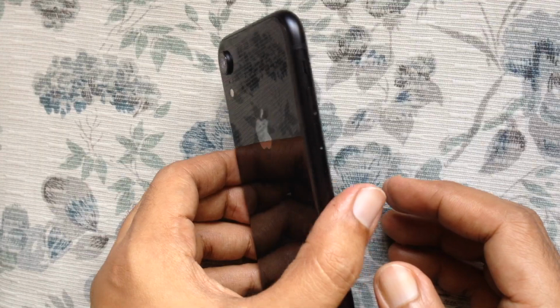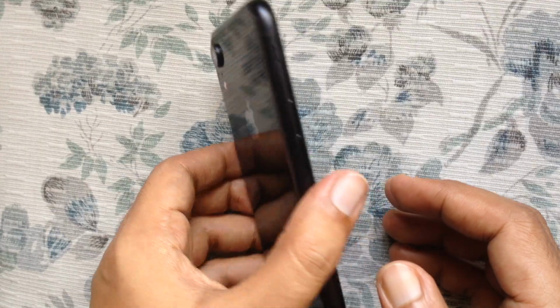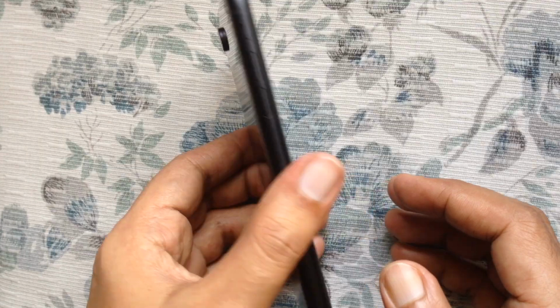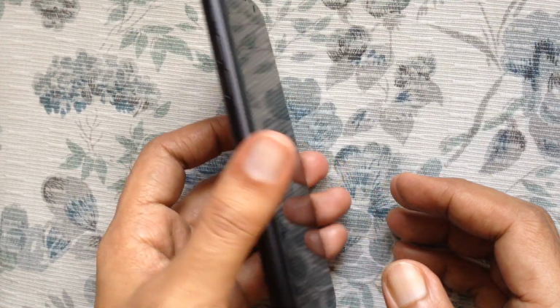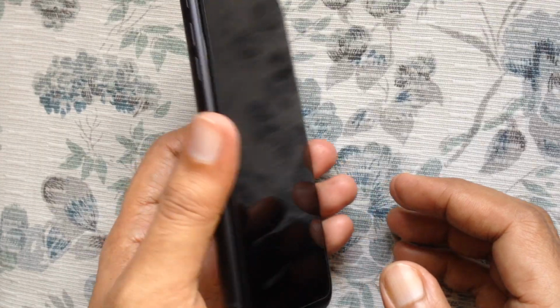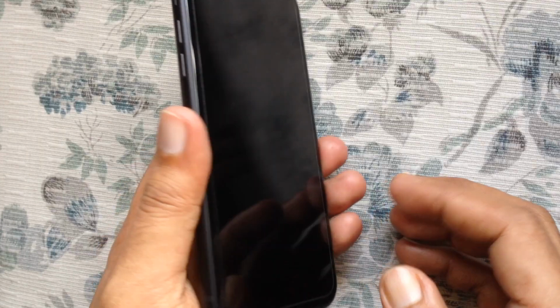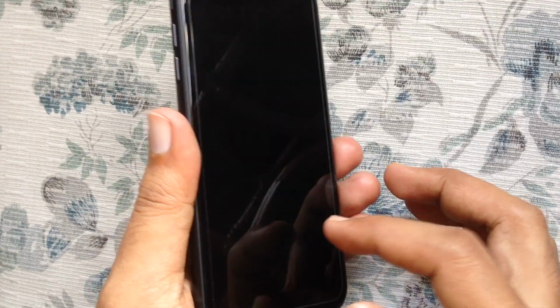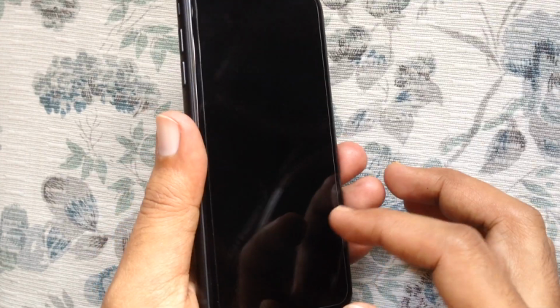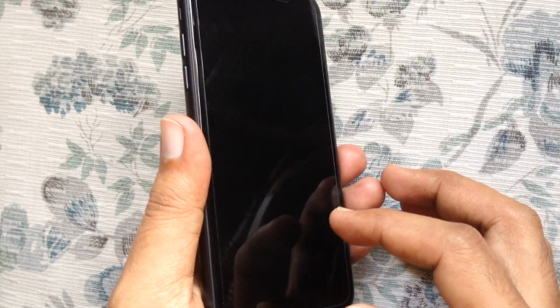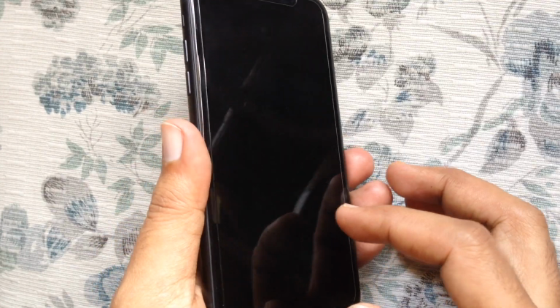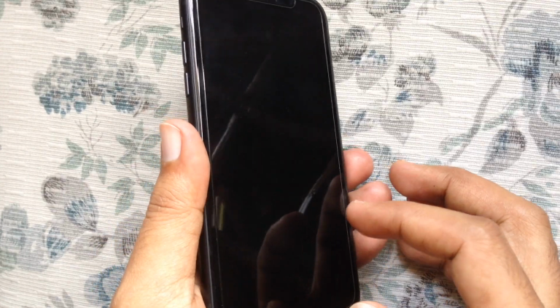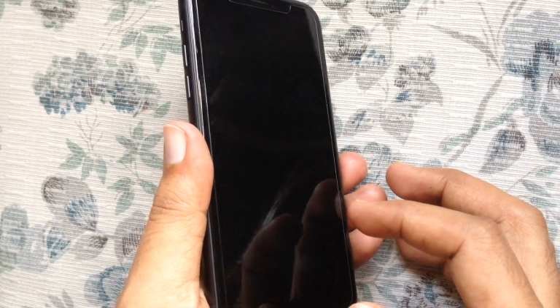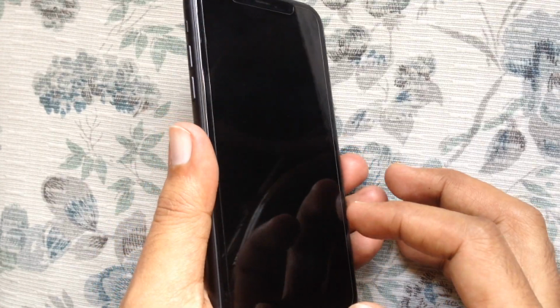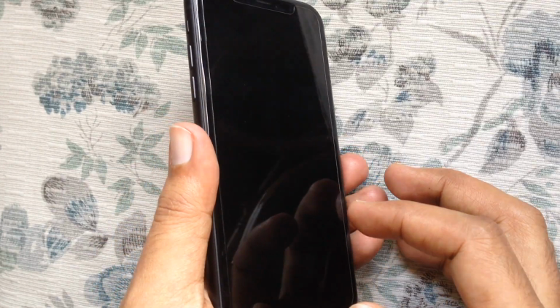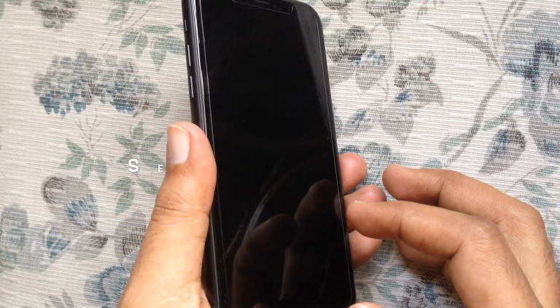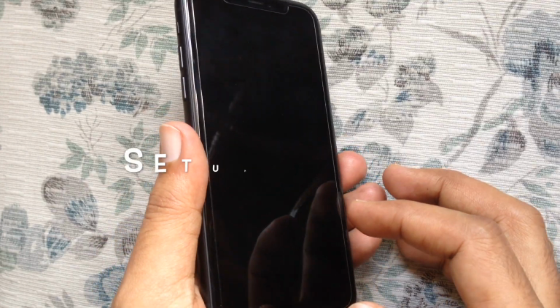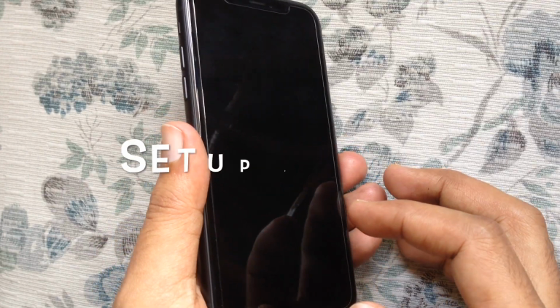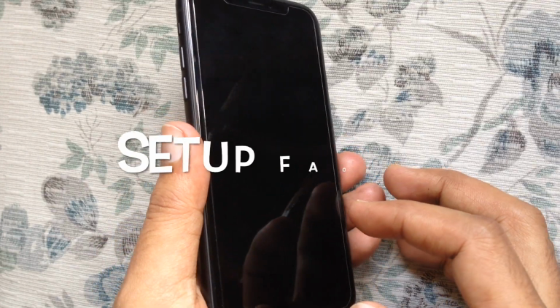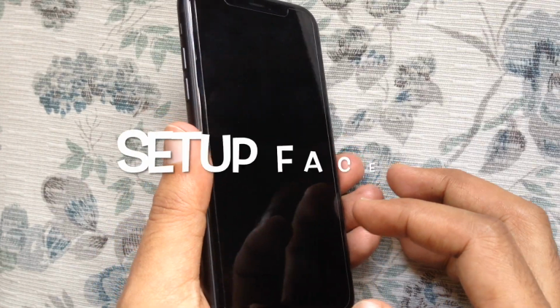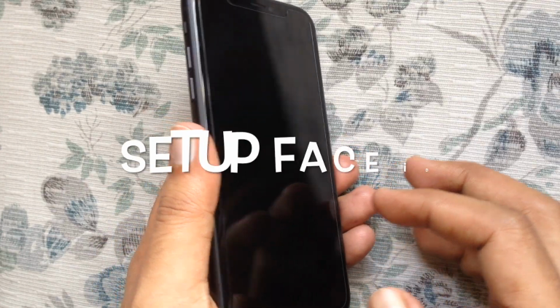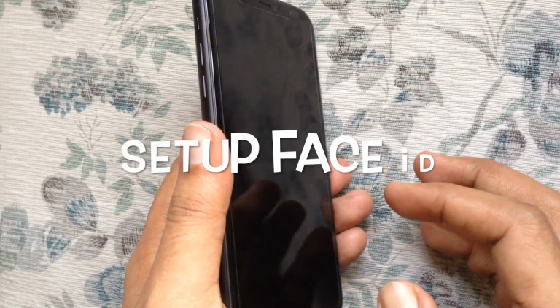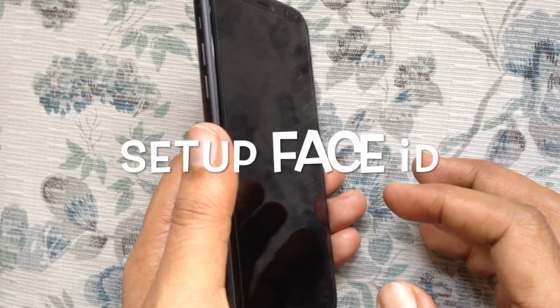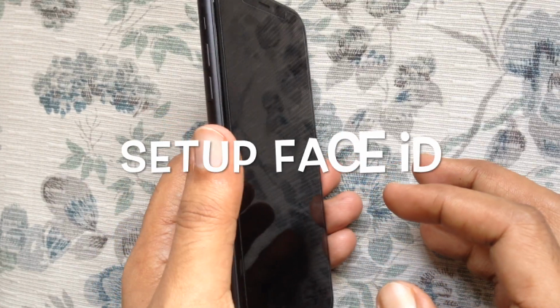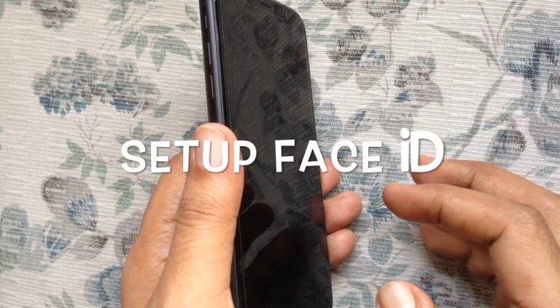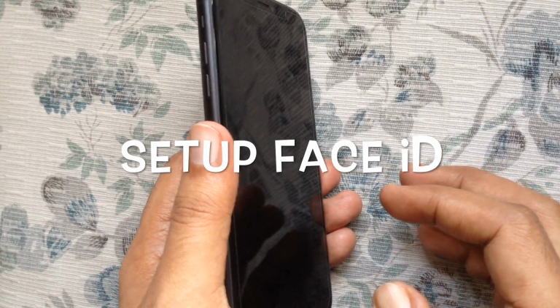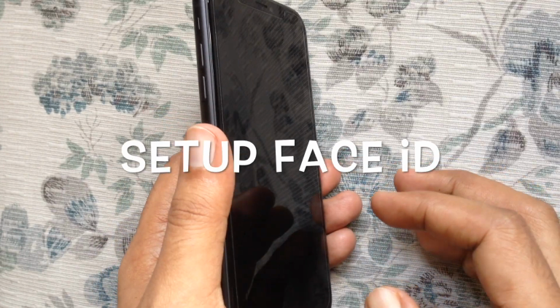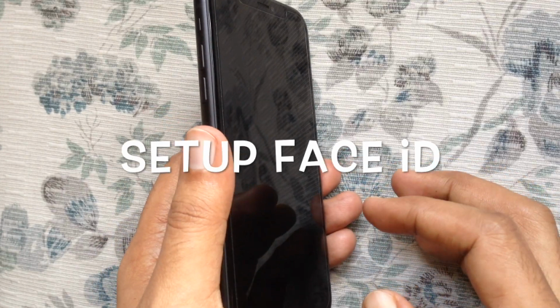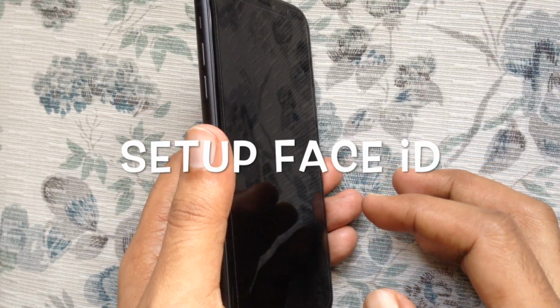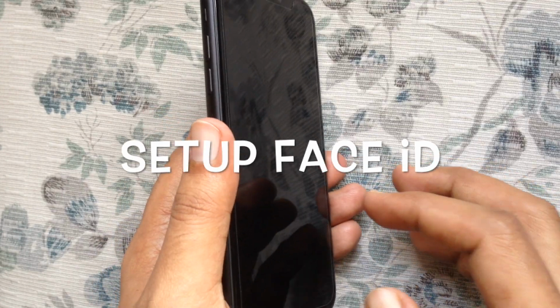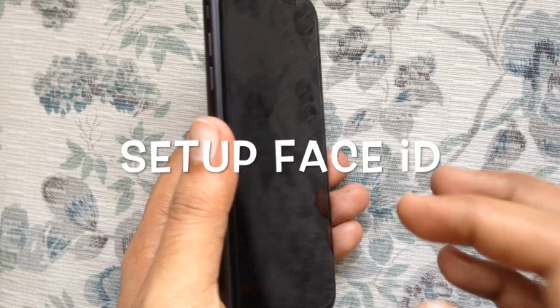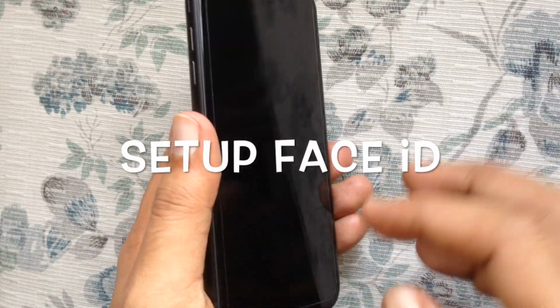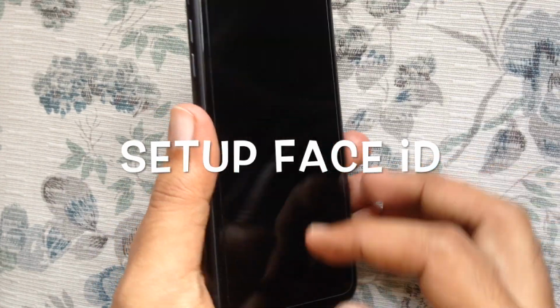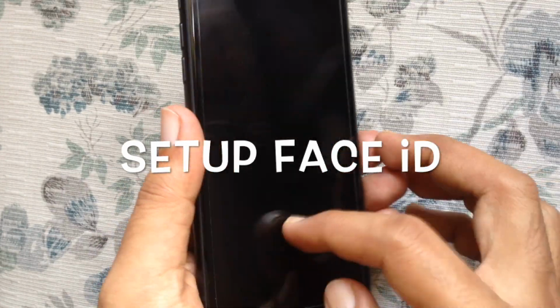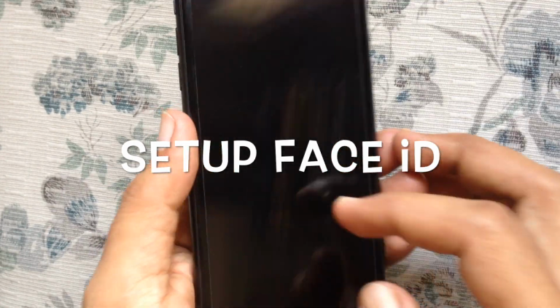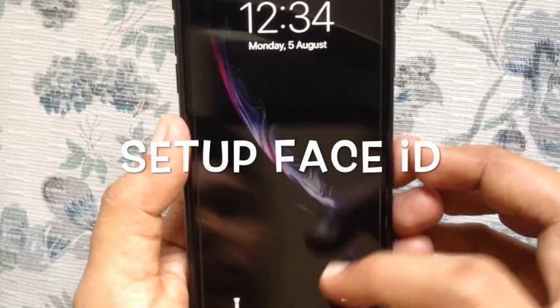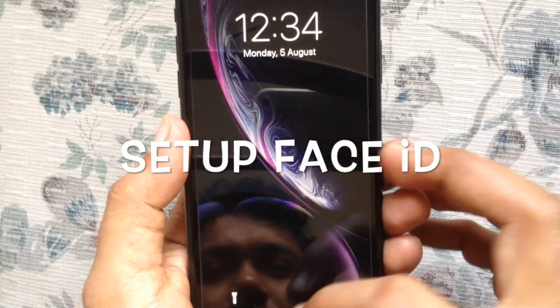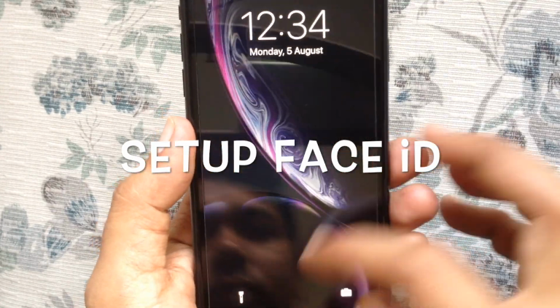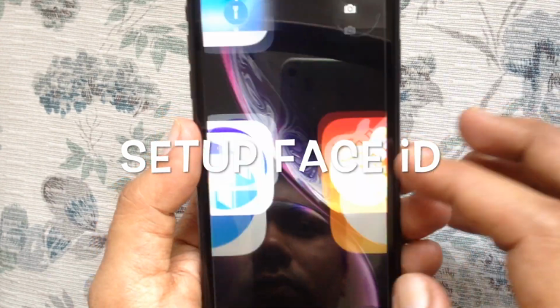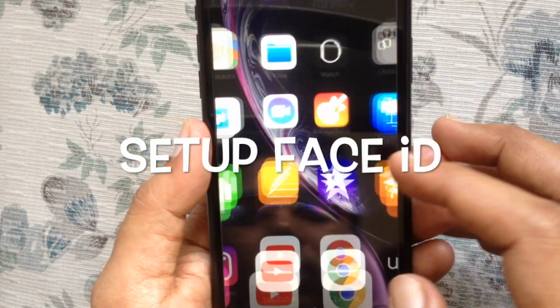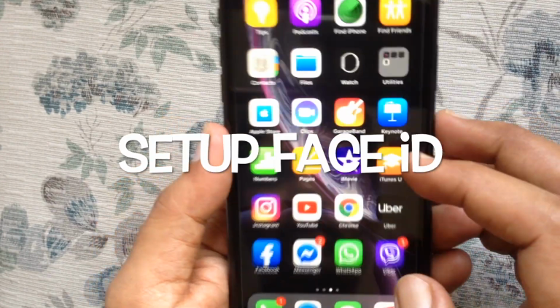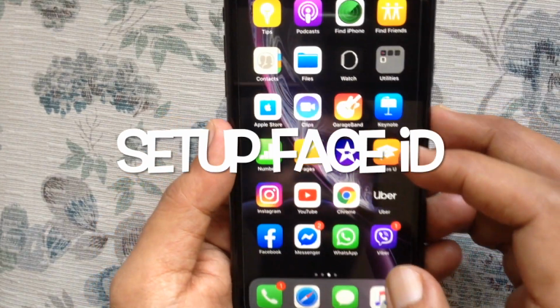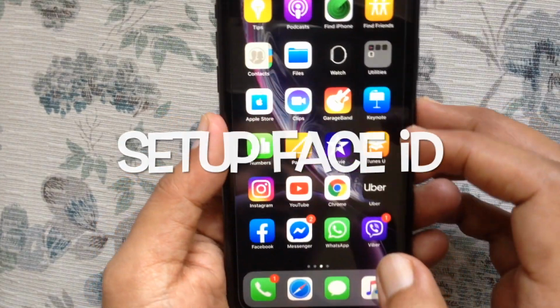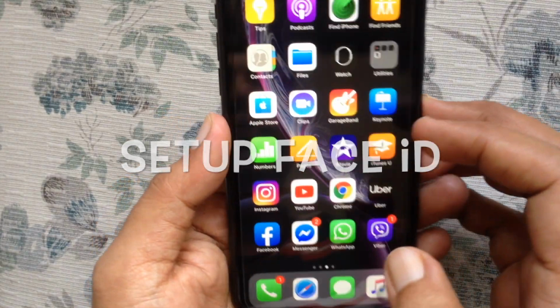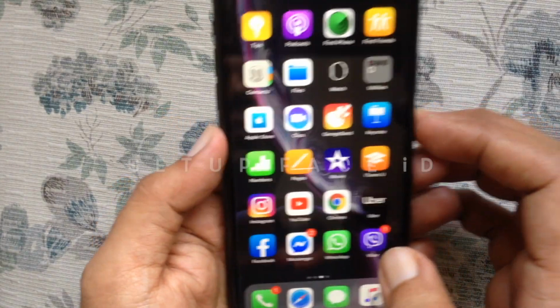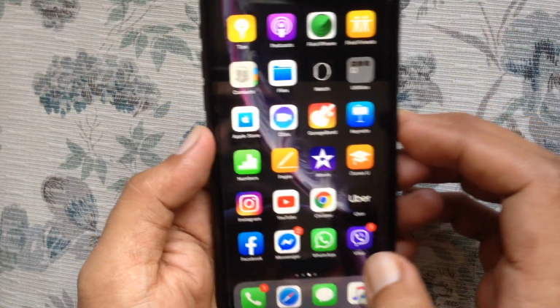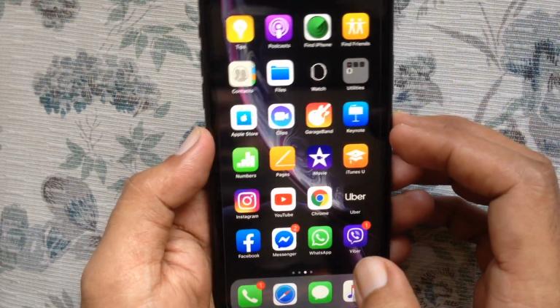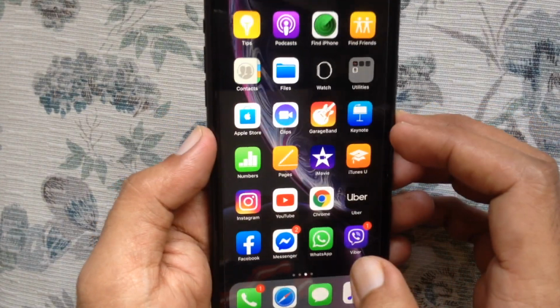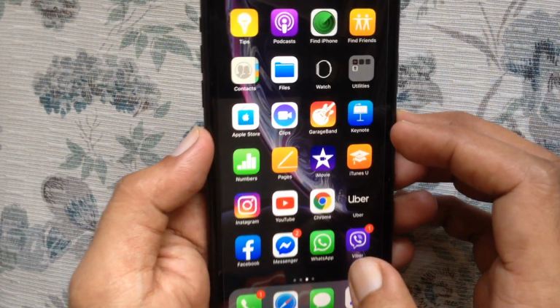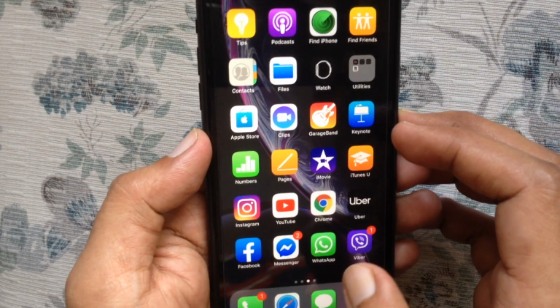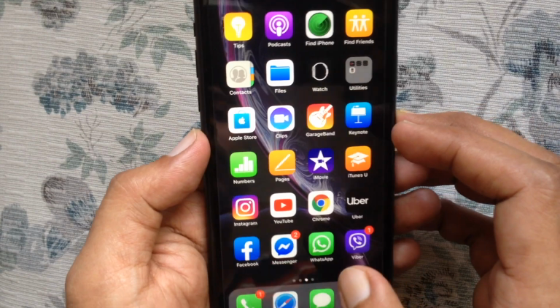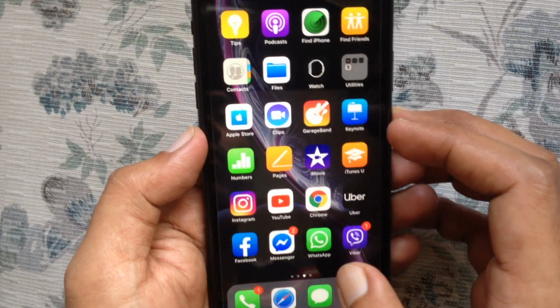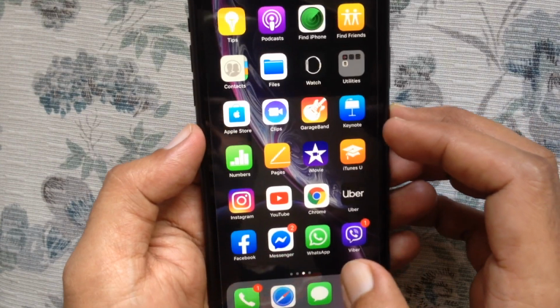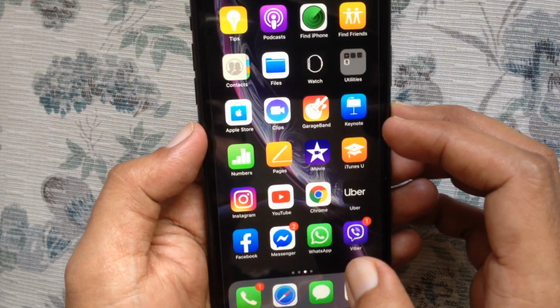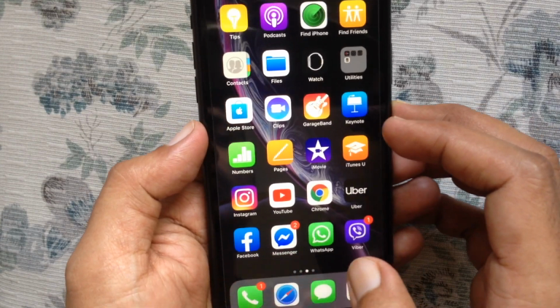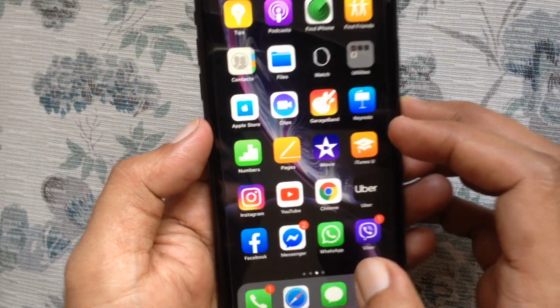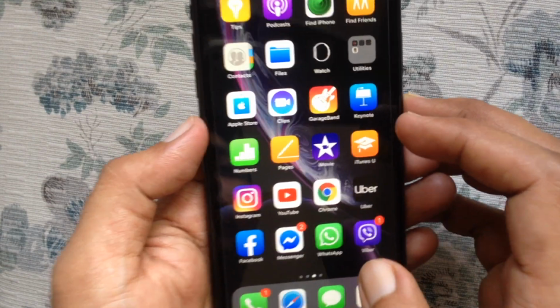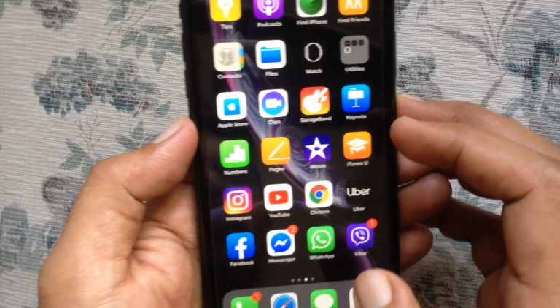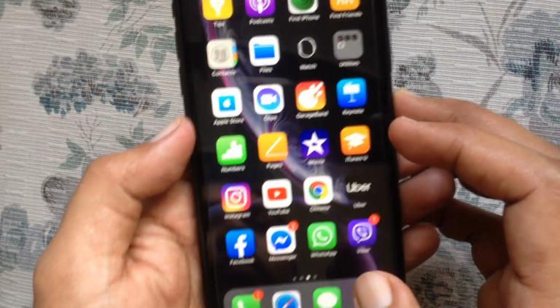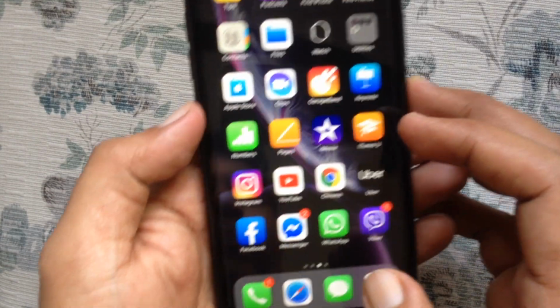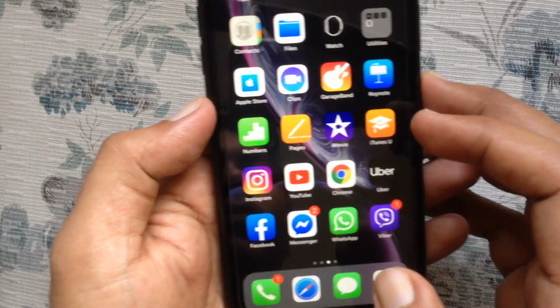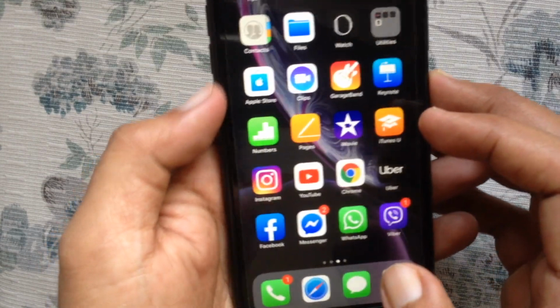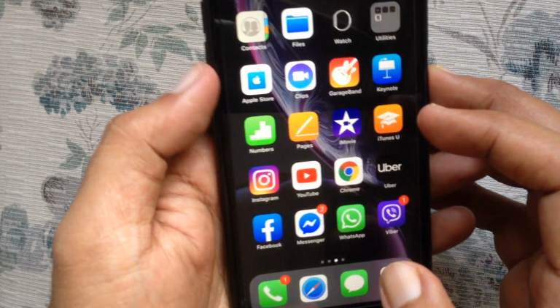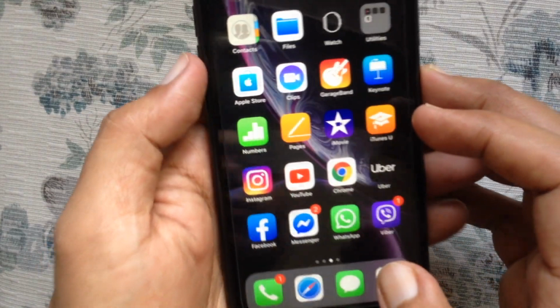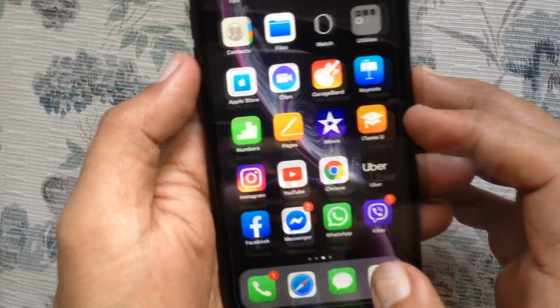Hello viewers. Today I'd like to show you how to set up Face ID on iPhone XR. Let's have a look.